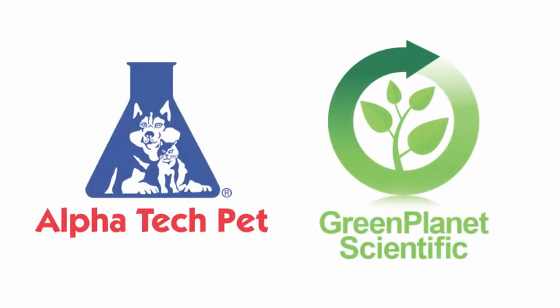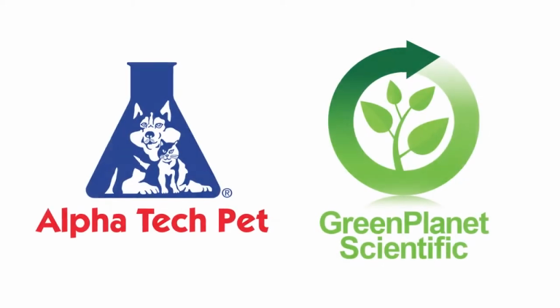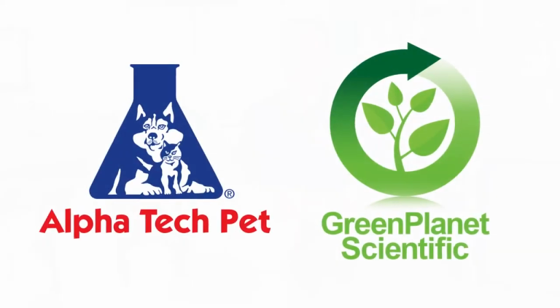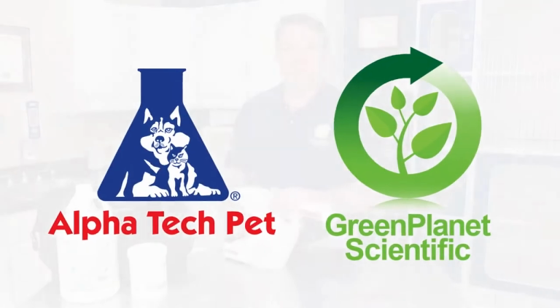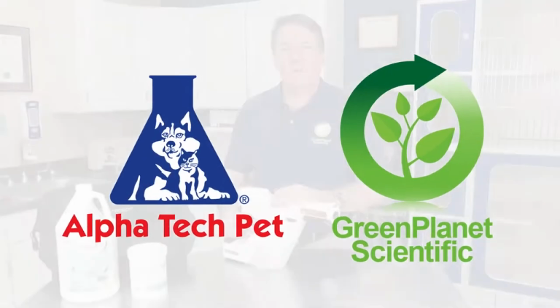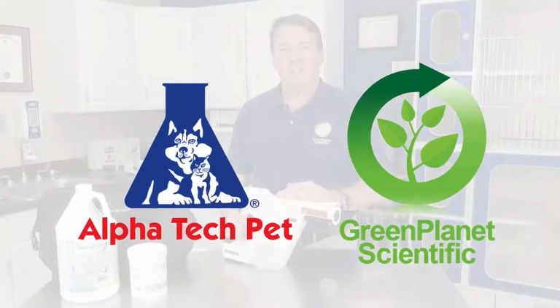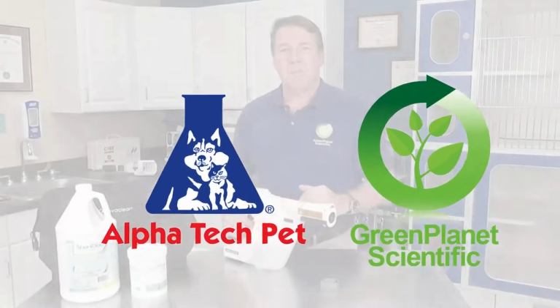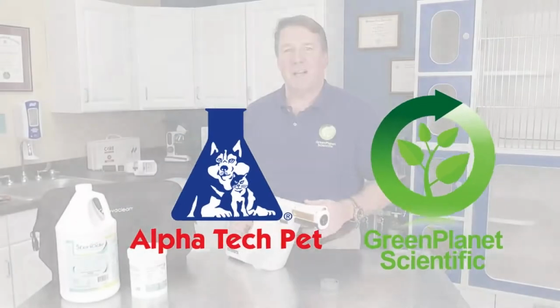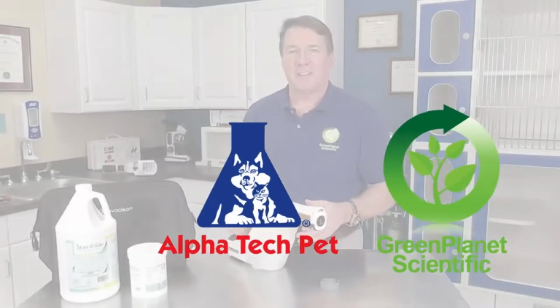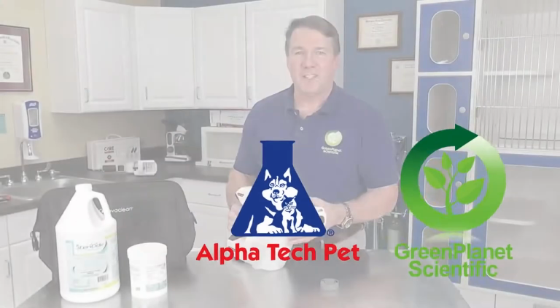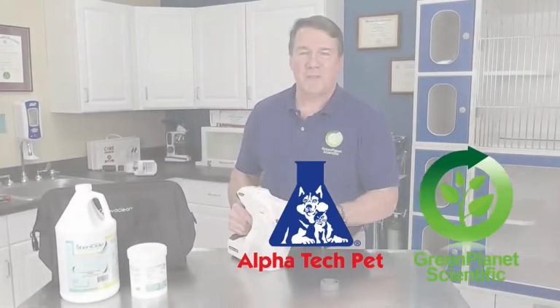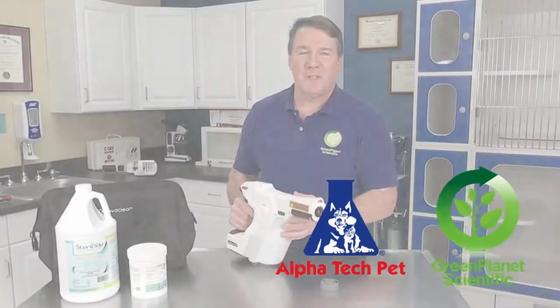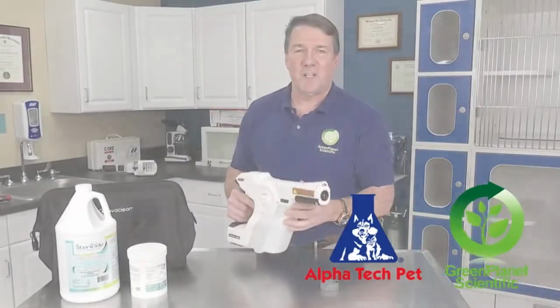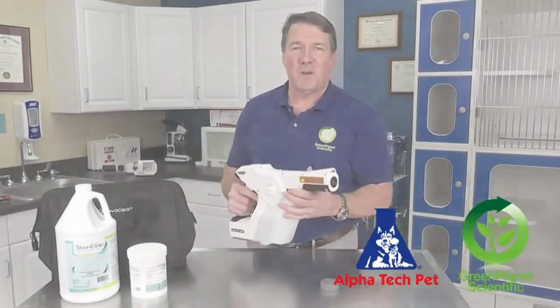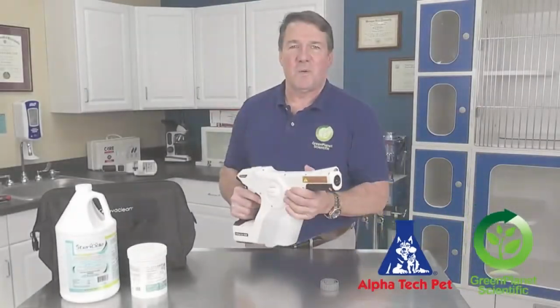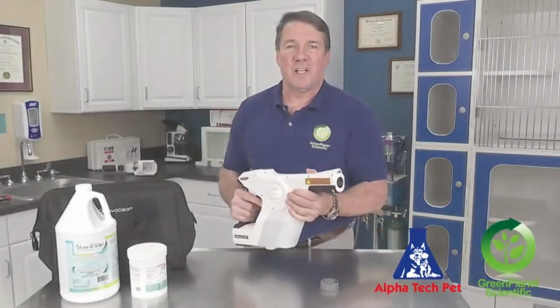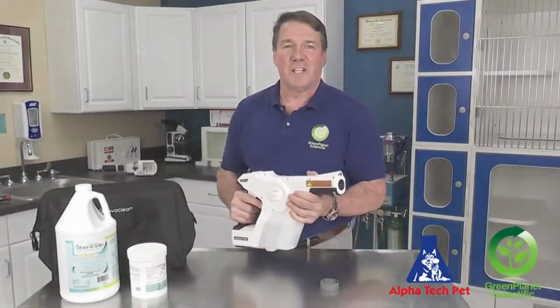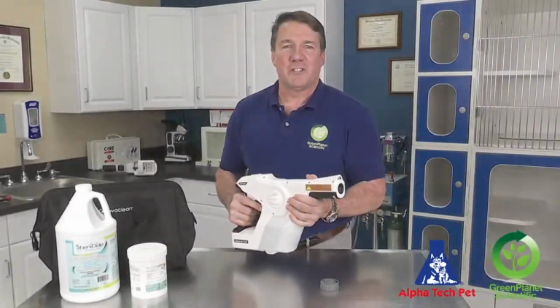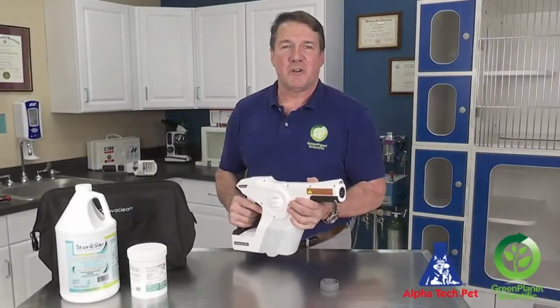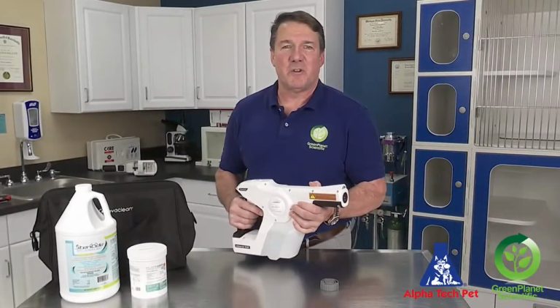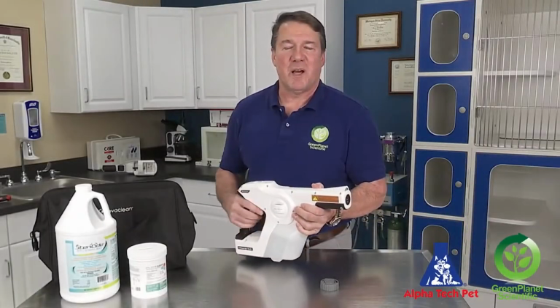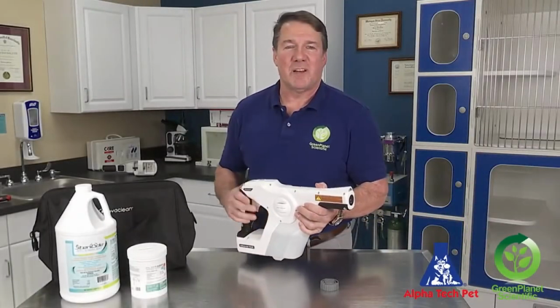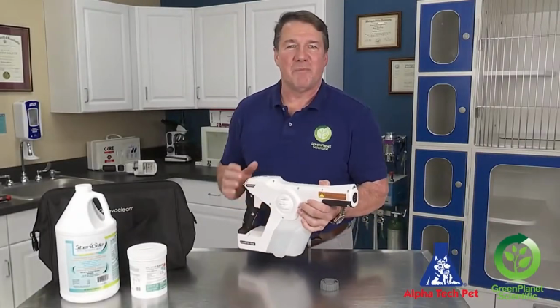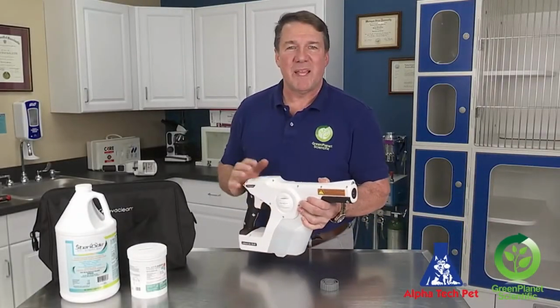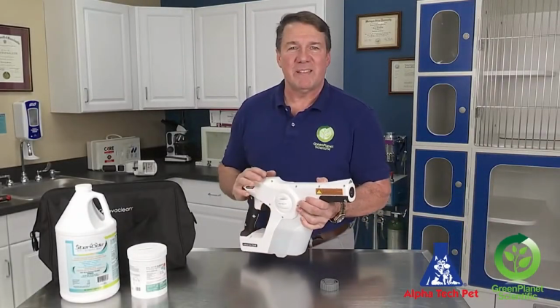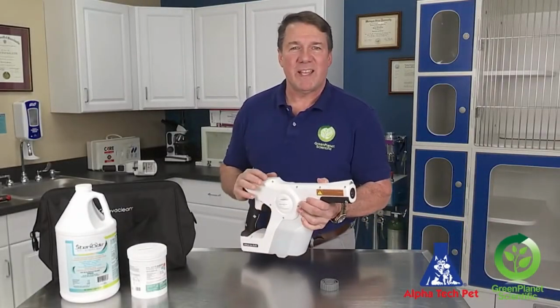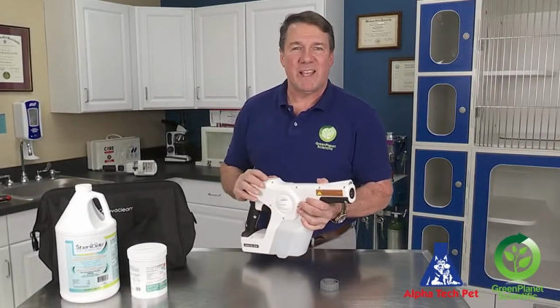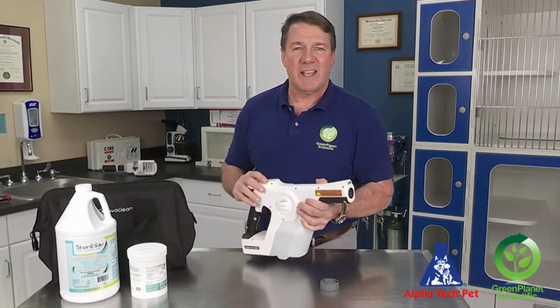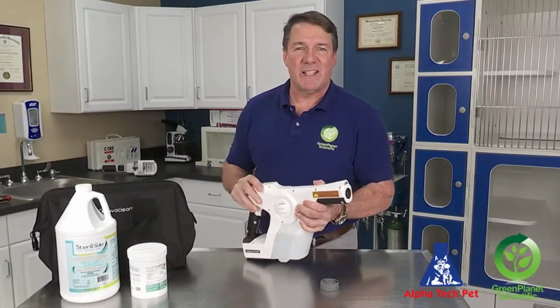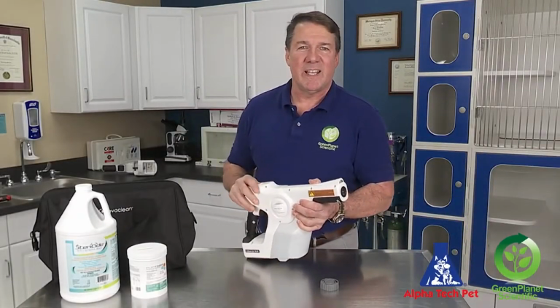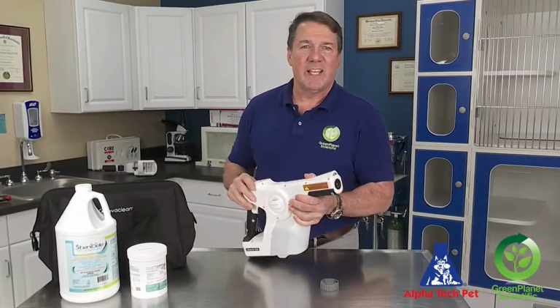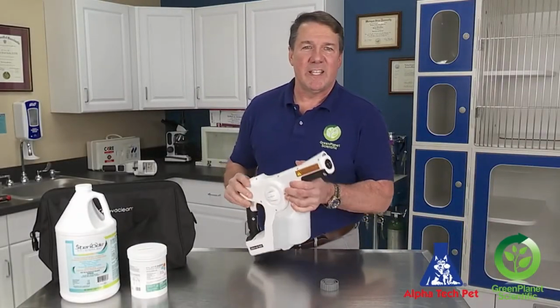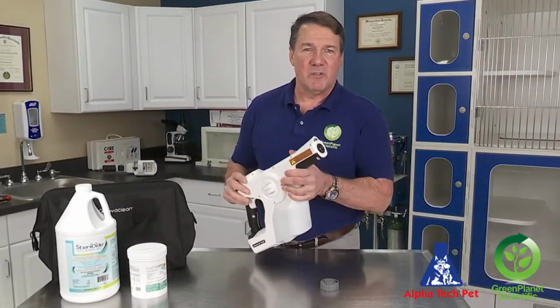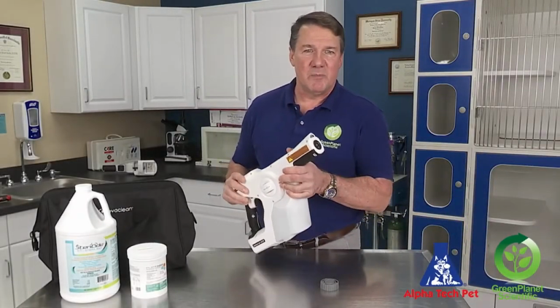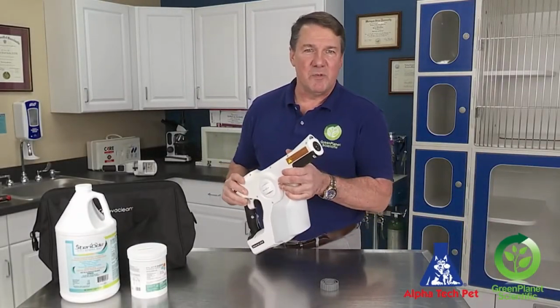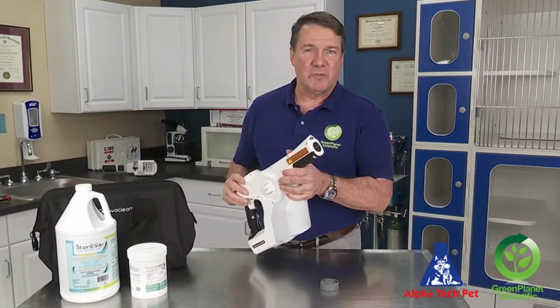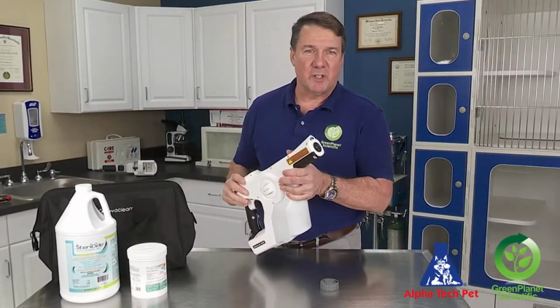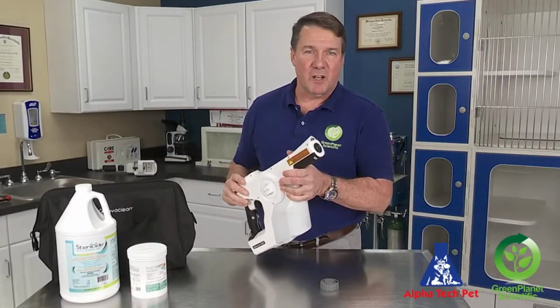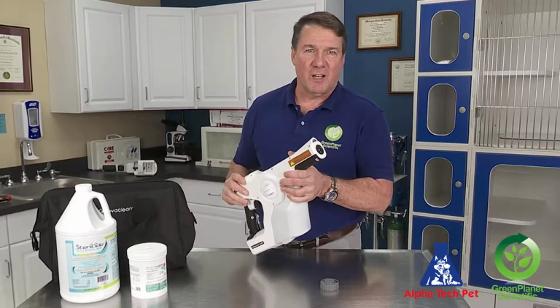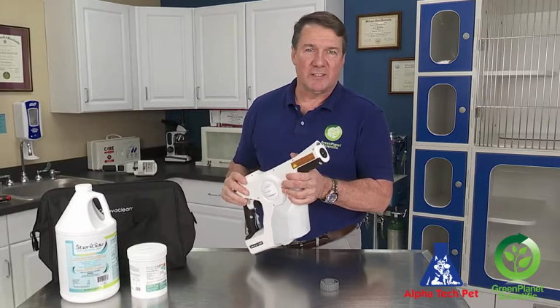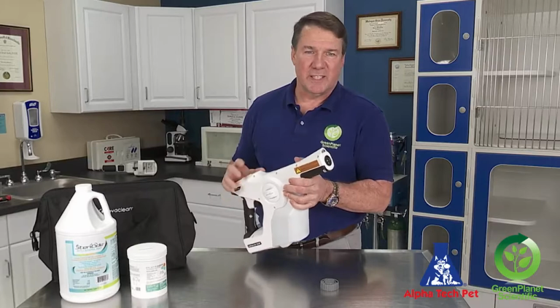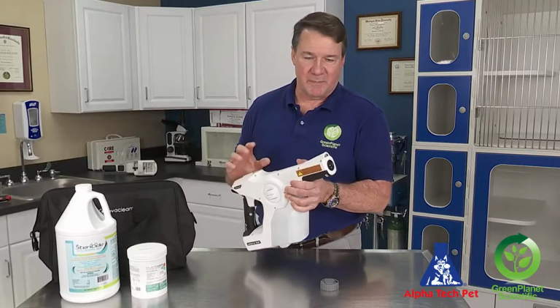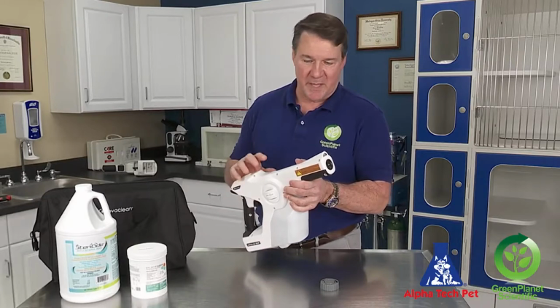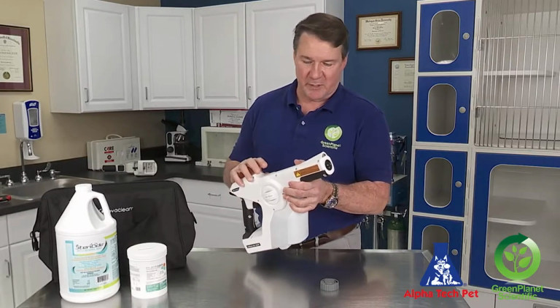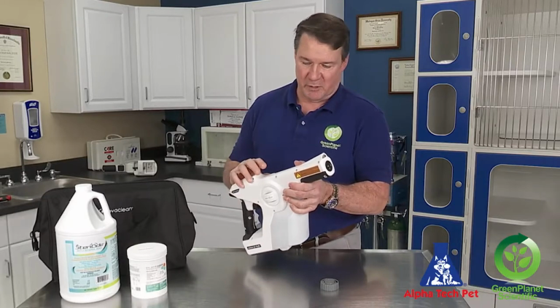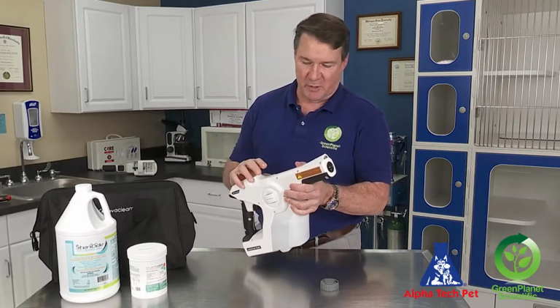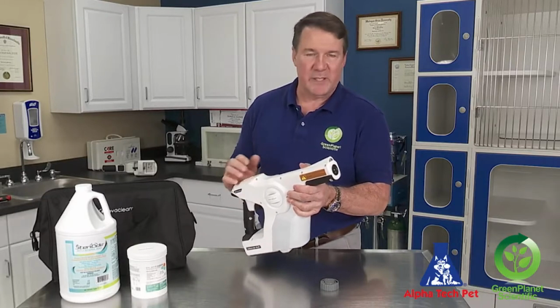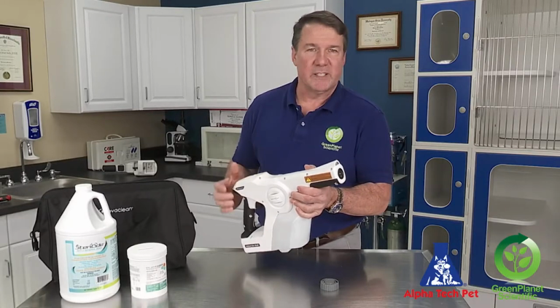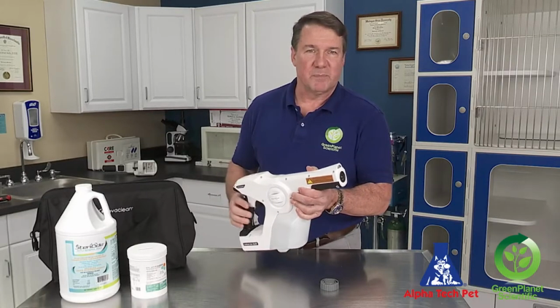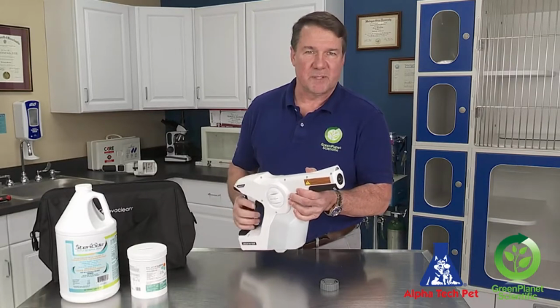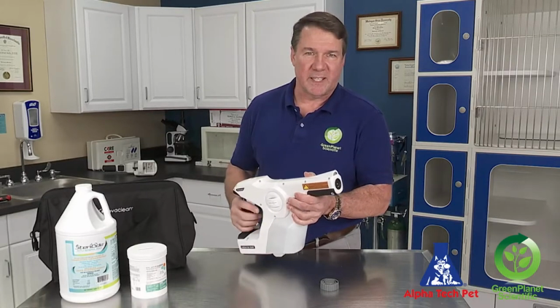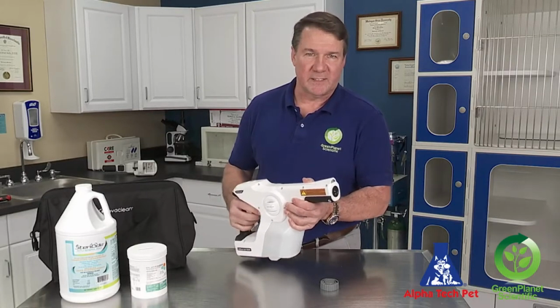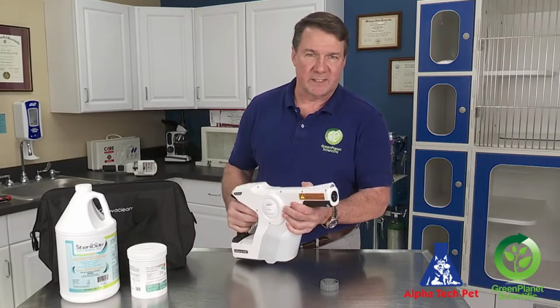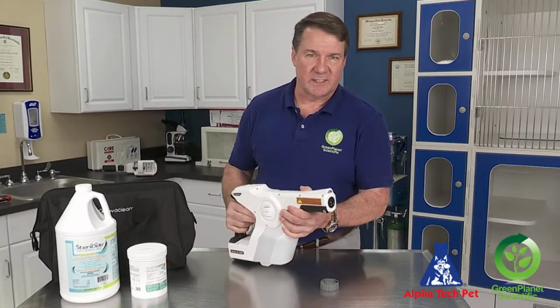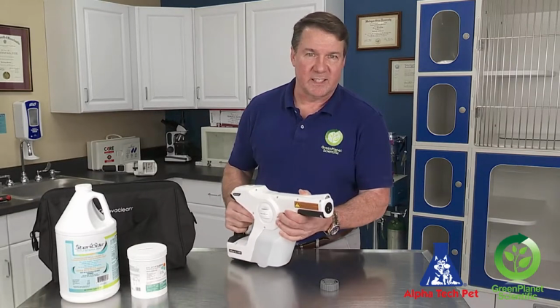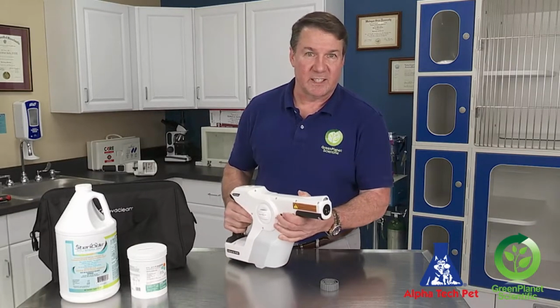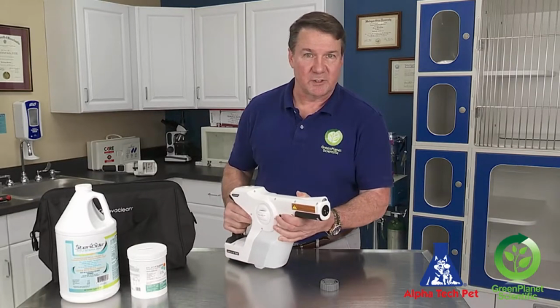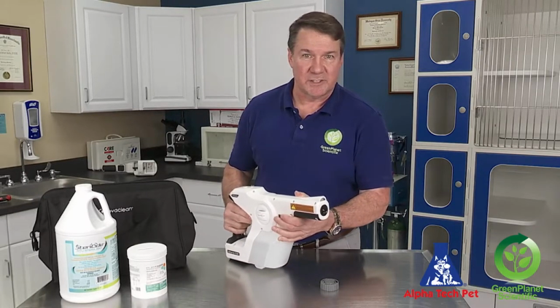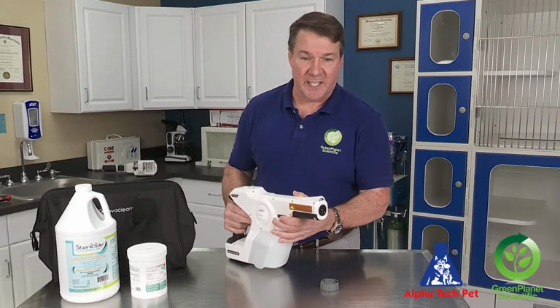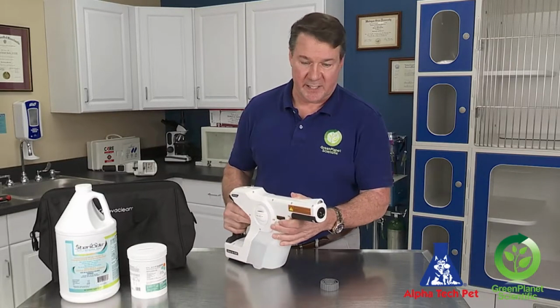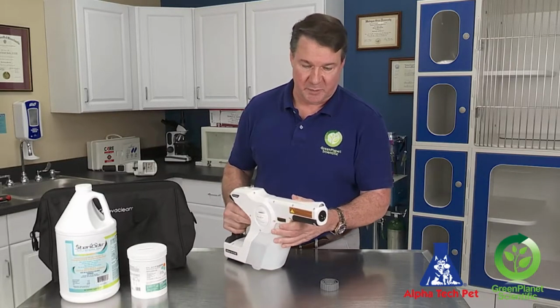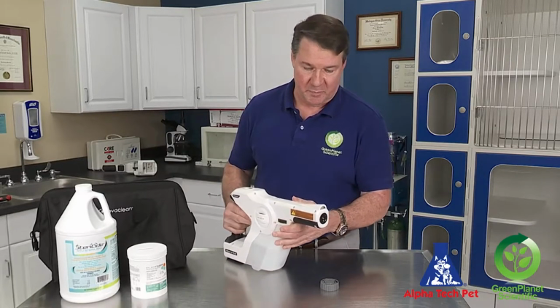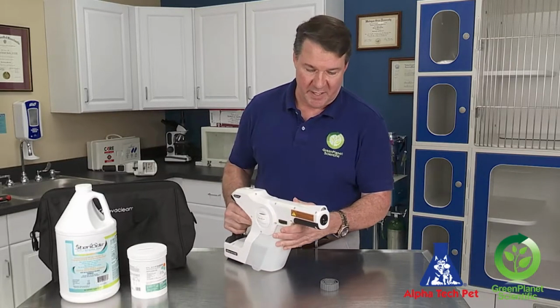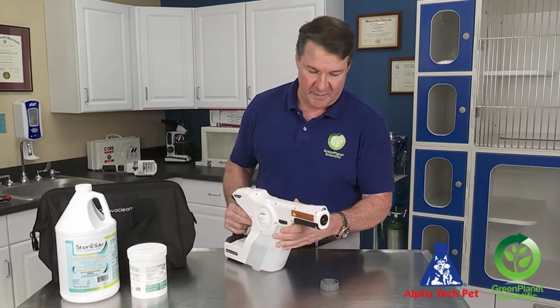Welcome back. In this video we're going to show you how to maintain and remove clogs that may occur in the Protexis electrostatic sprayer.